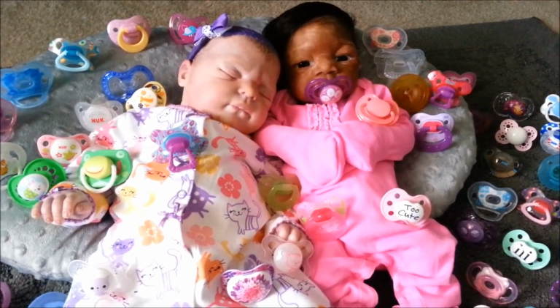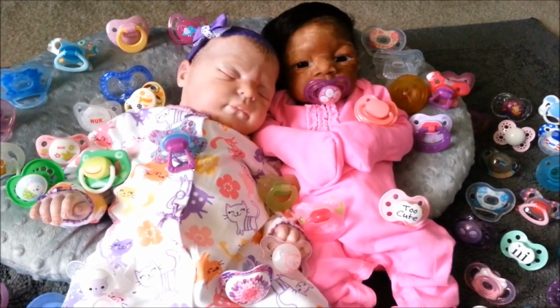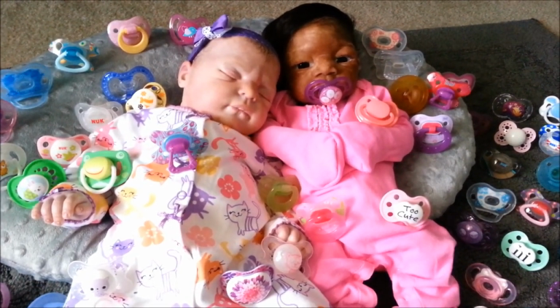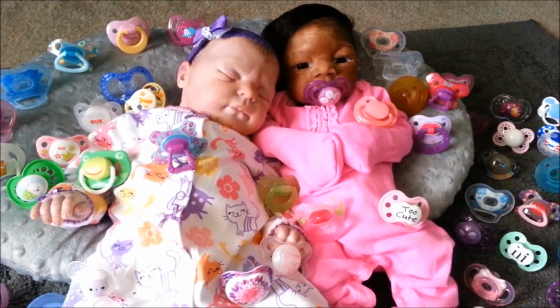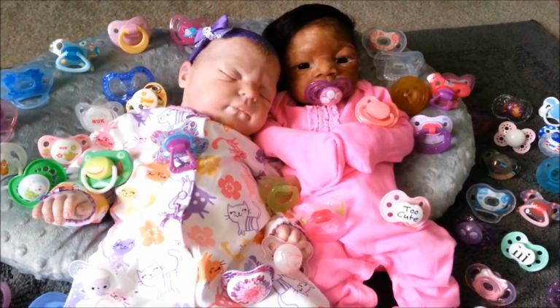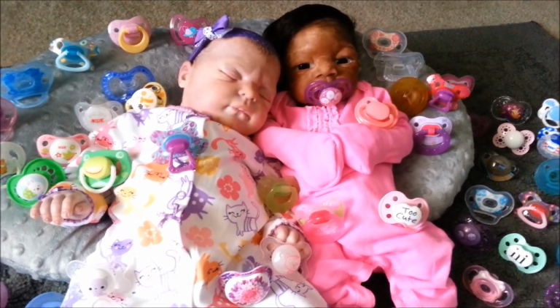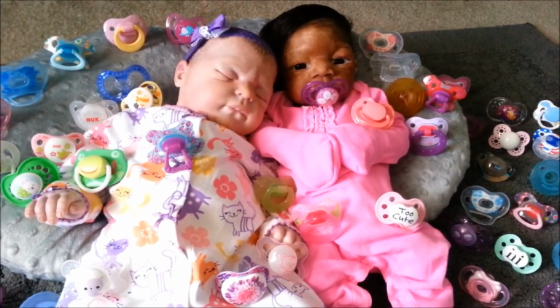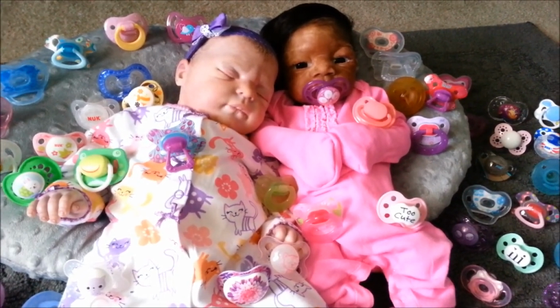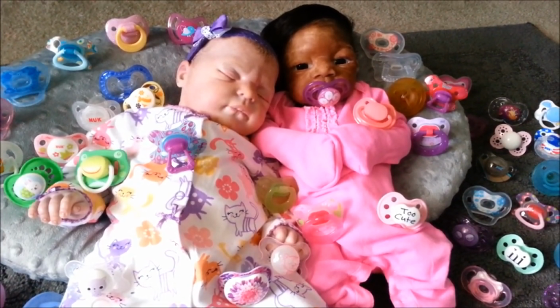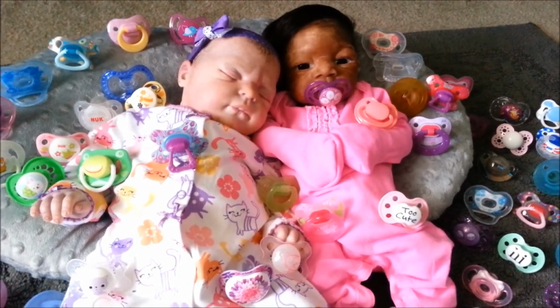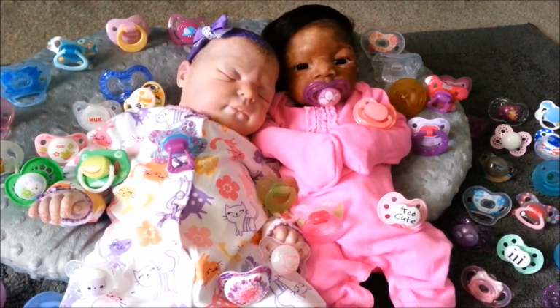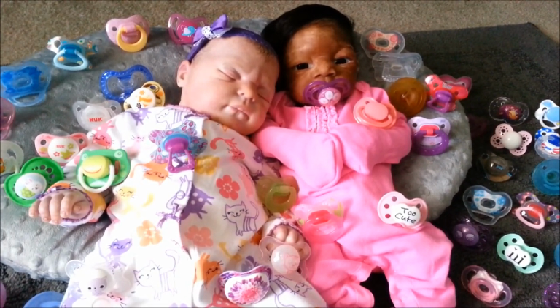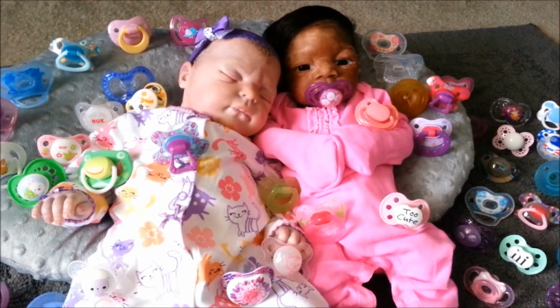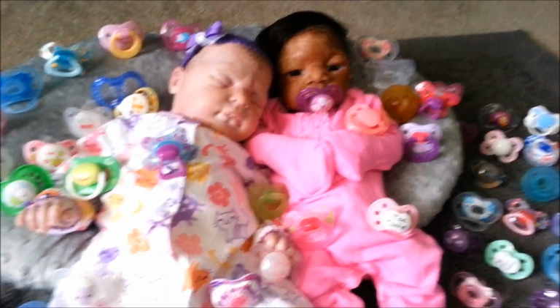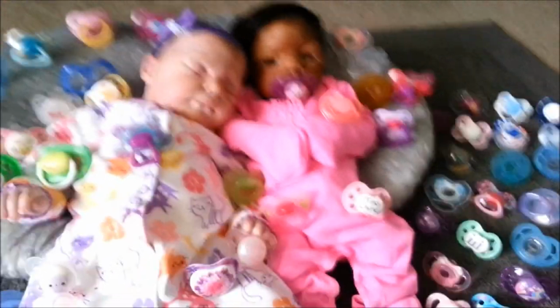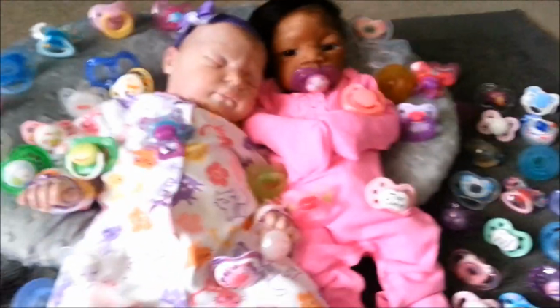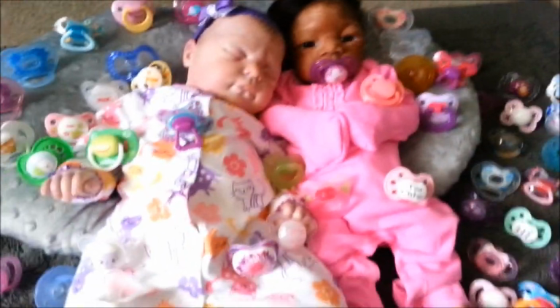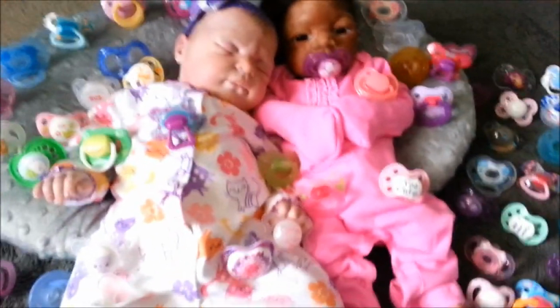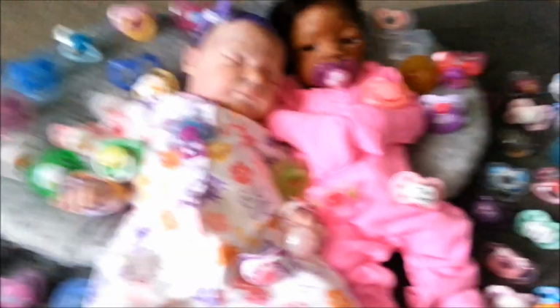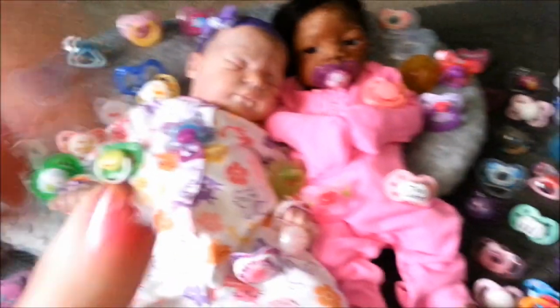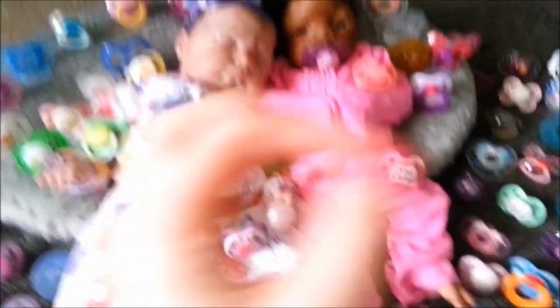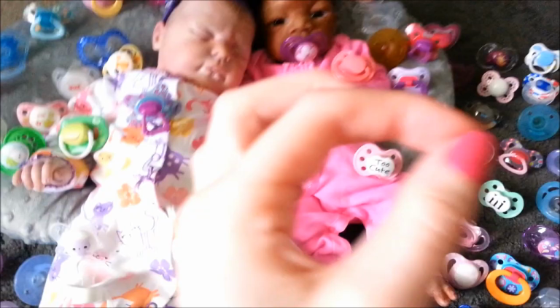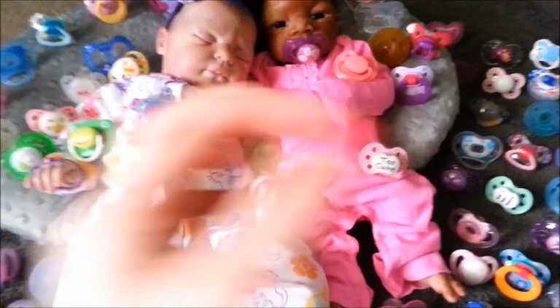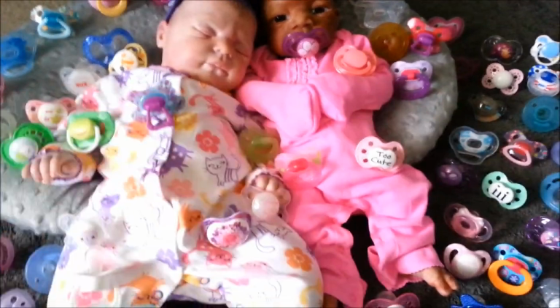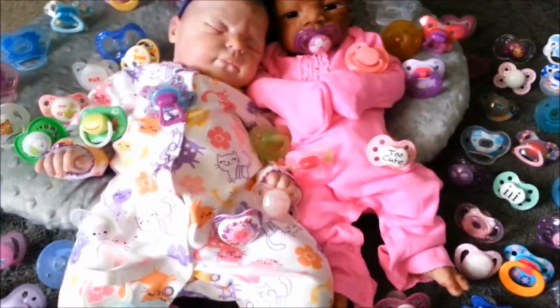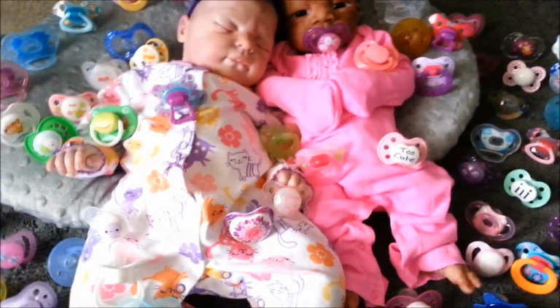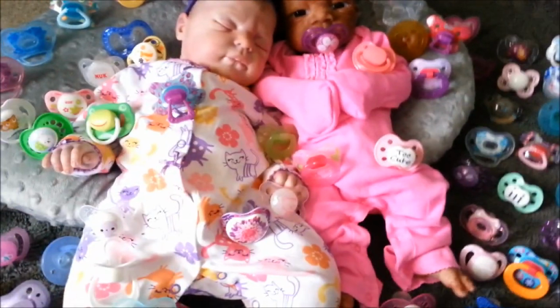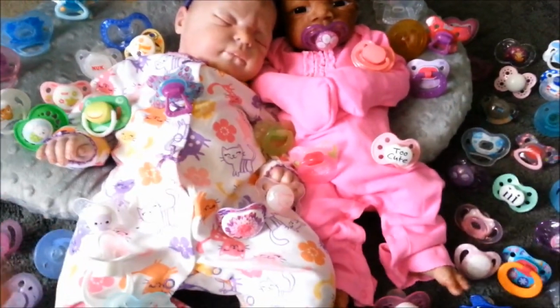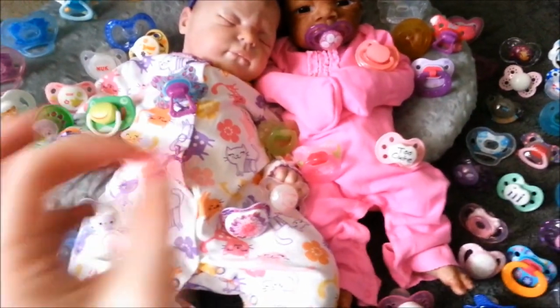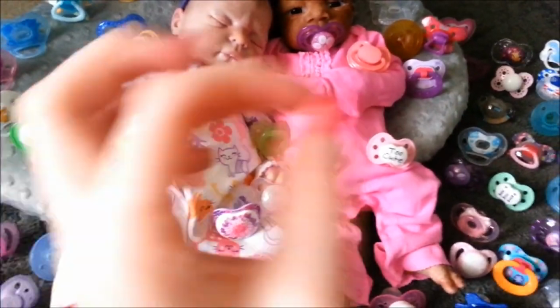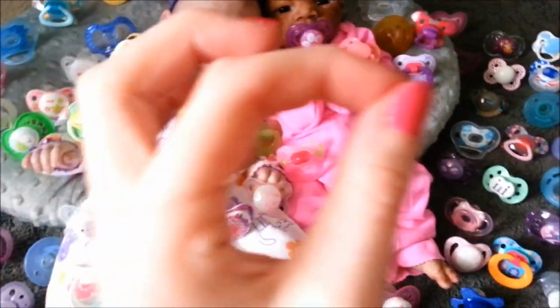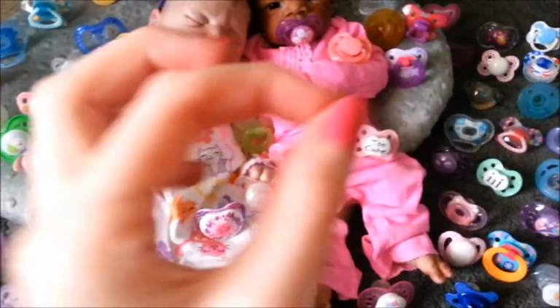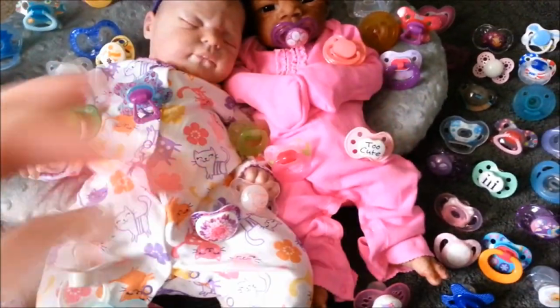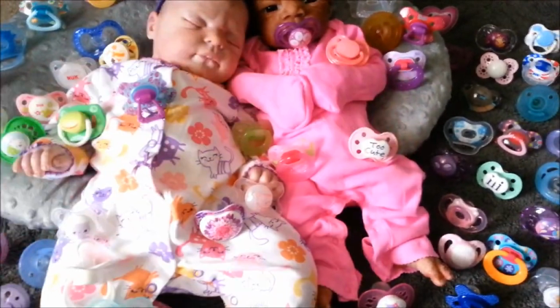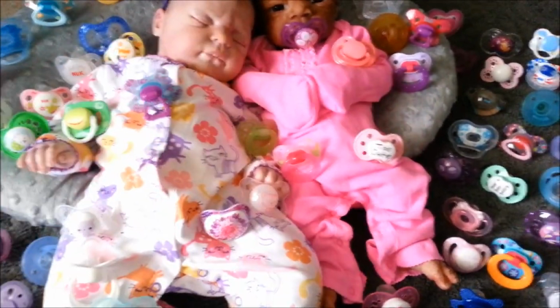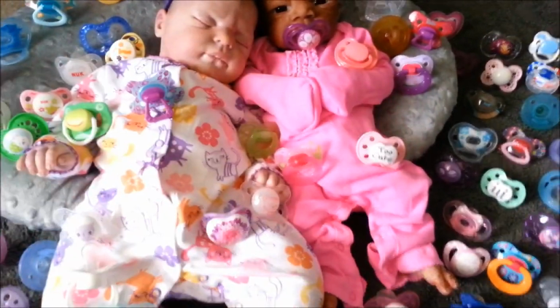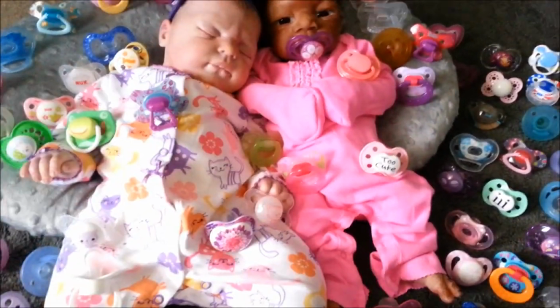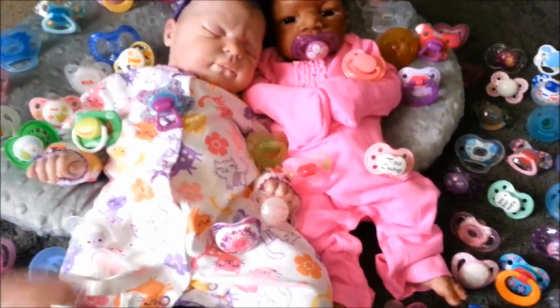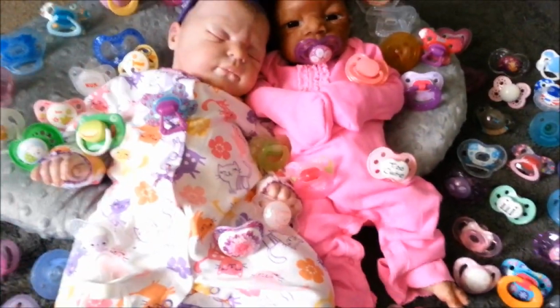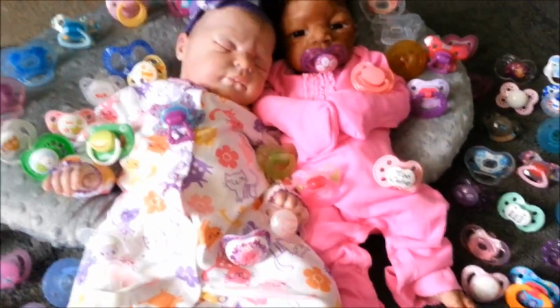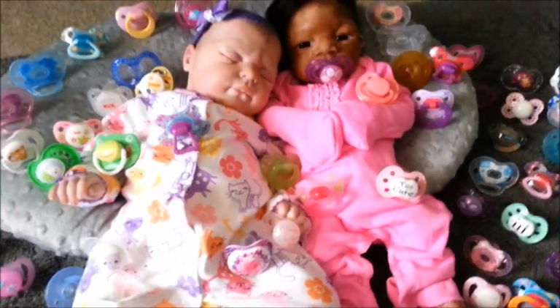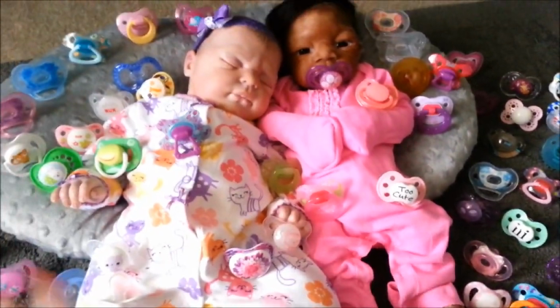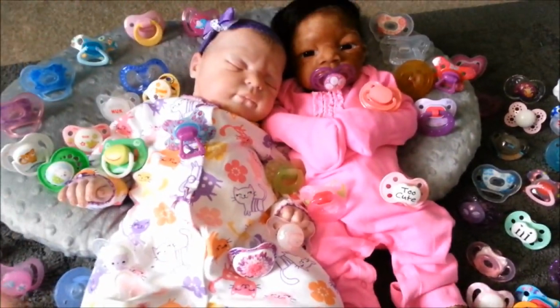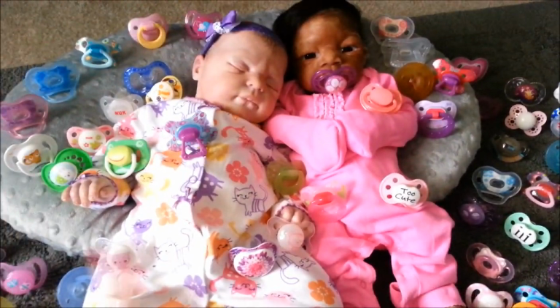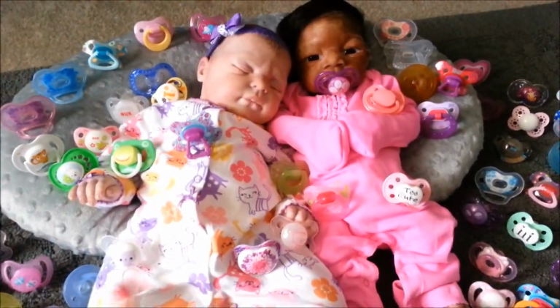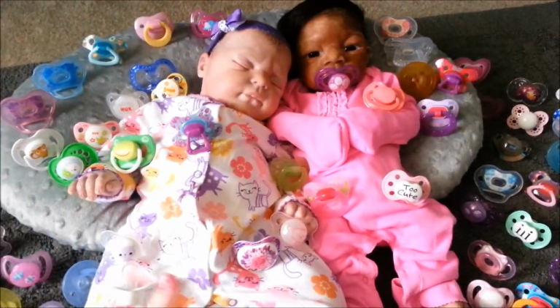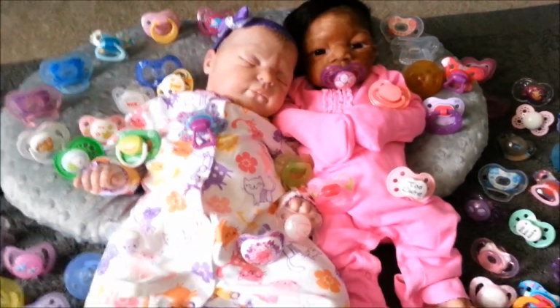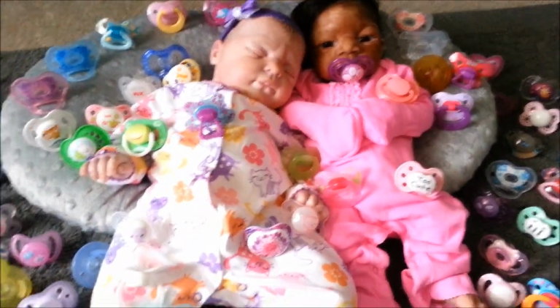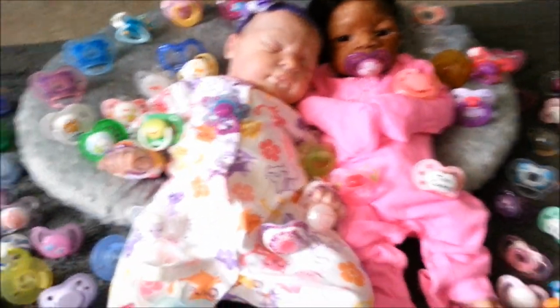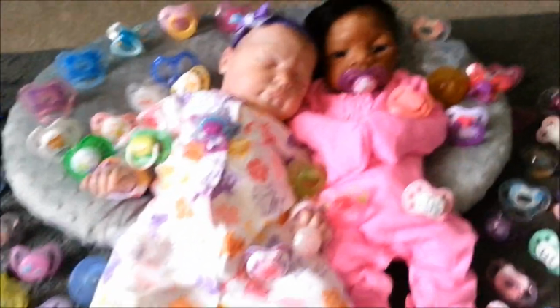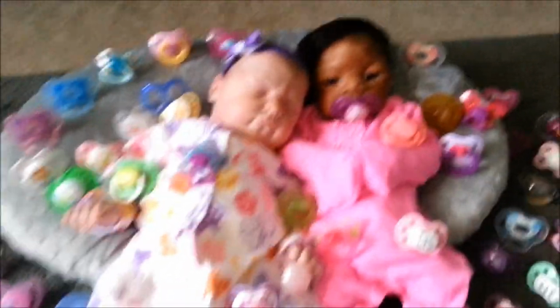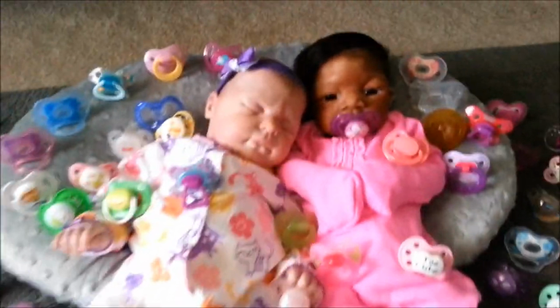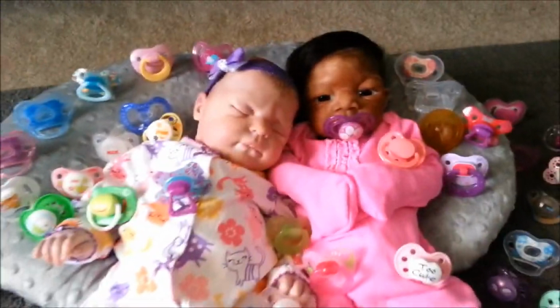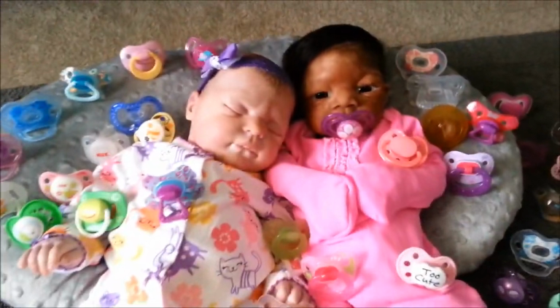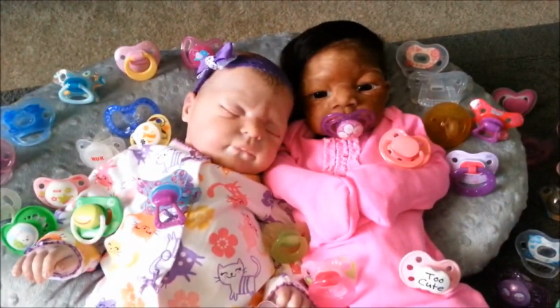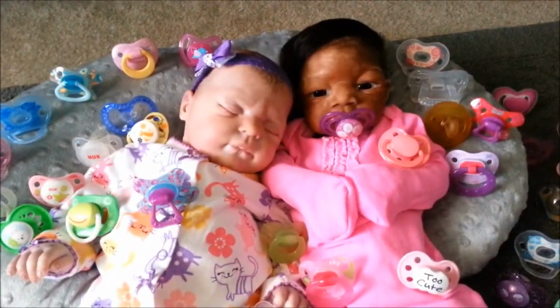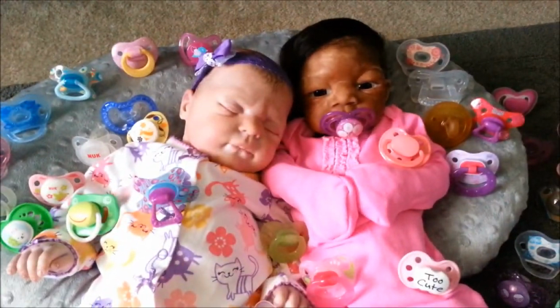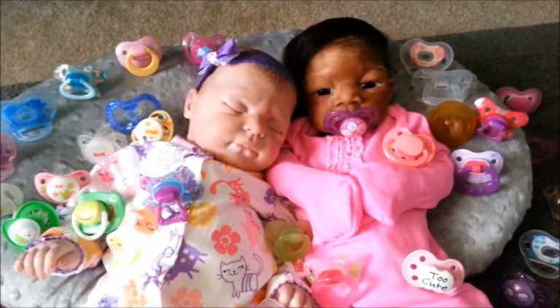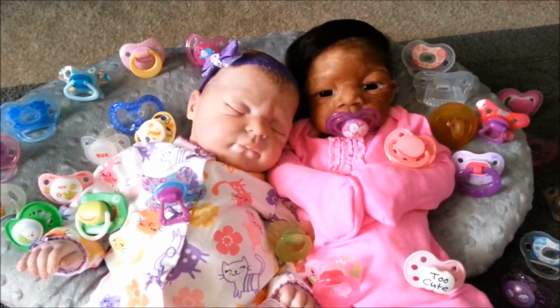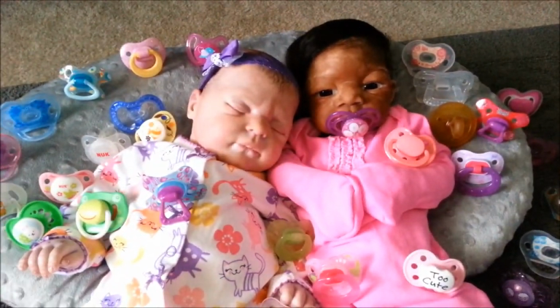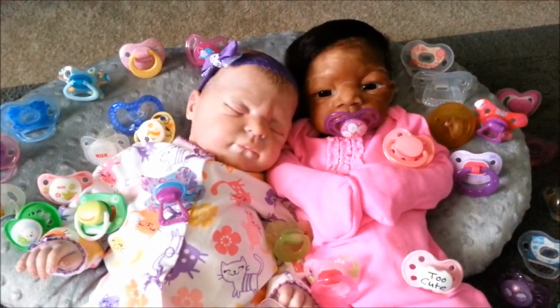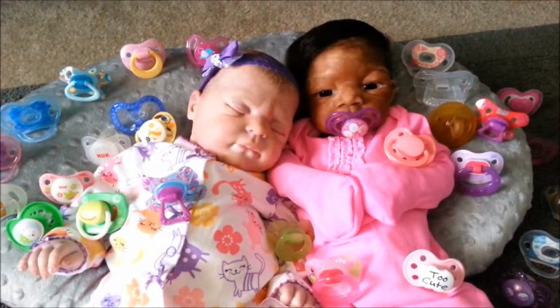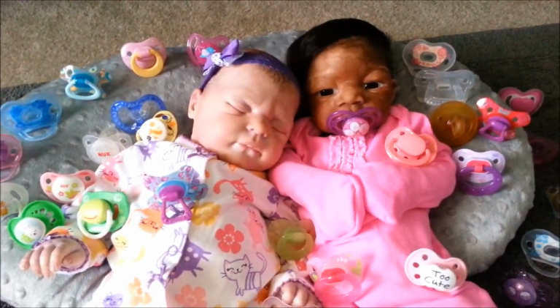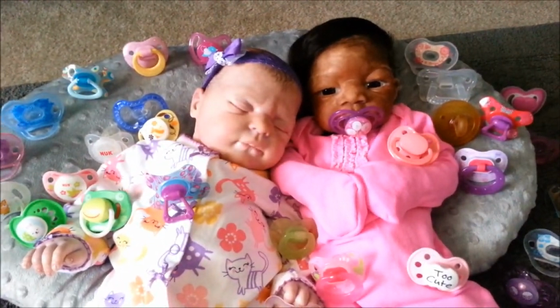So I took them all out so that it wouldn't be like, here's this one, let me put it away, here's this one, let me put it away. So that maybe it would be easier. And plus you can see the cute babies.